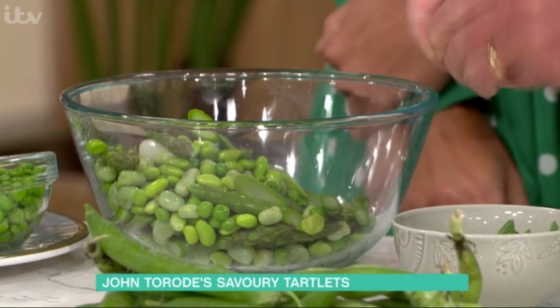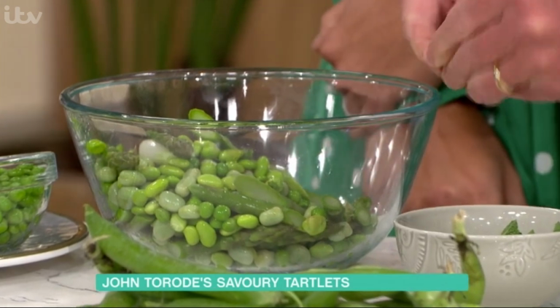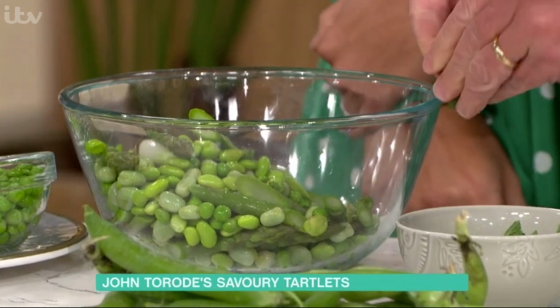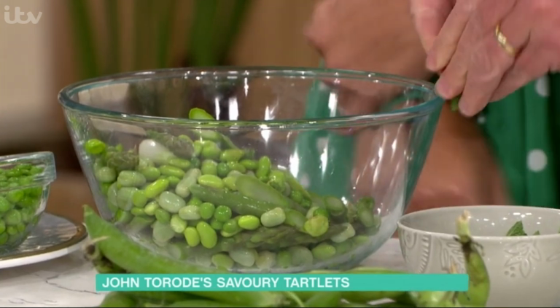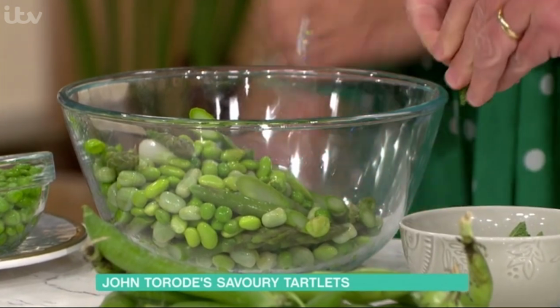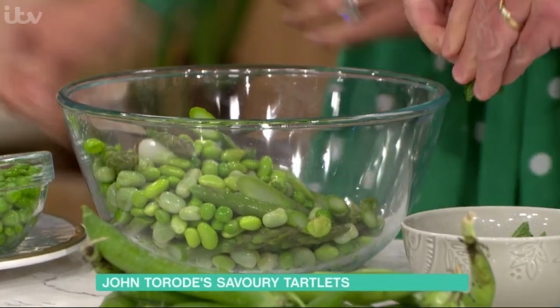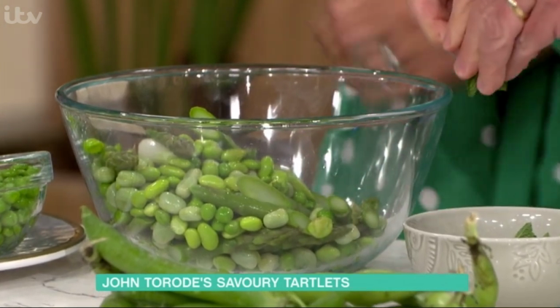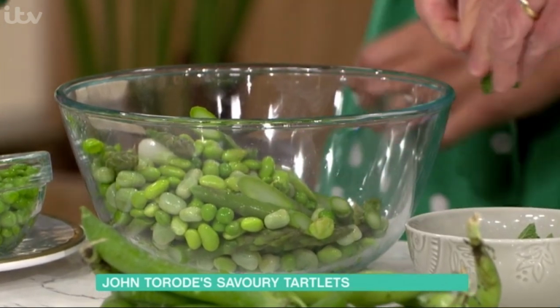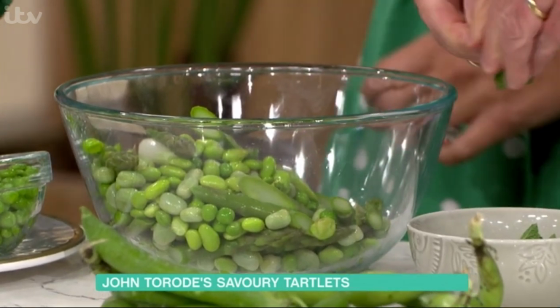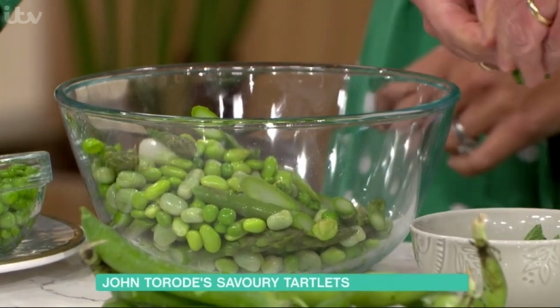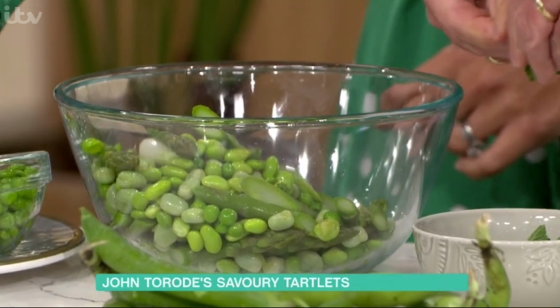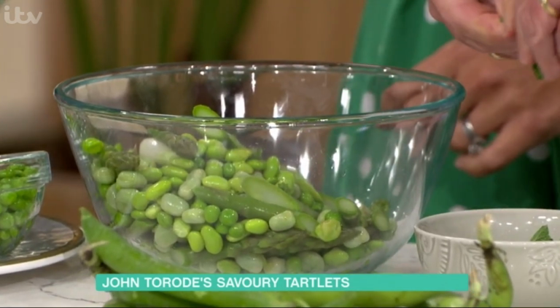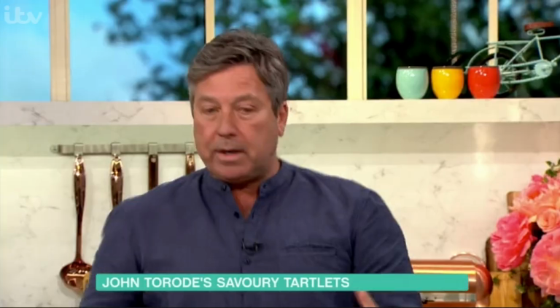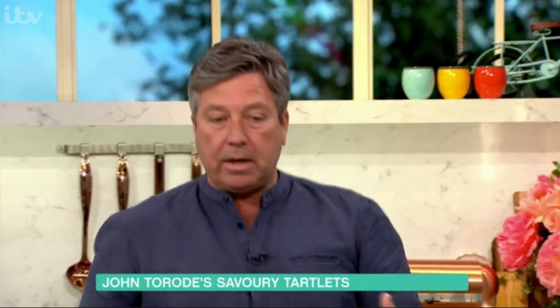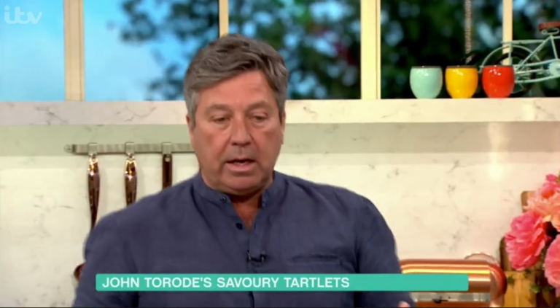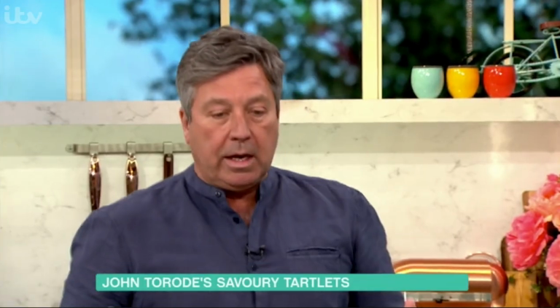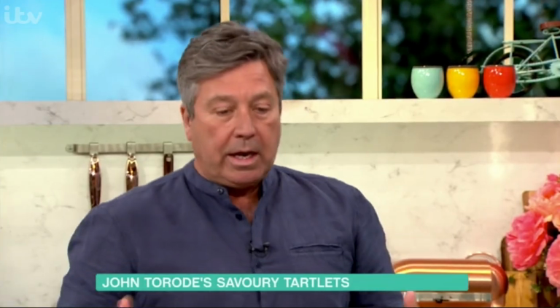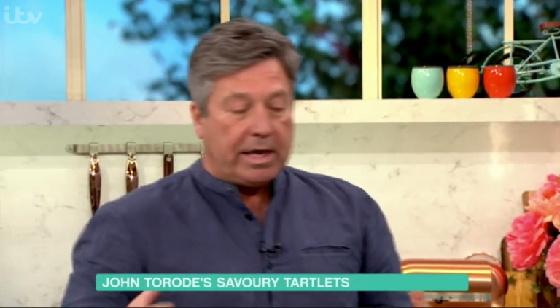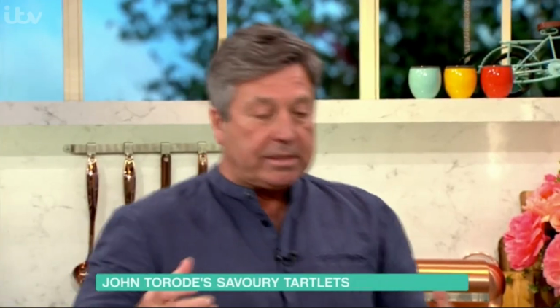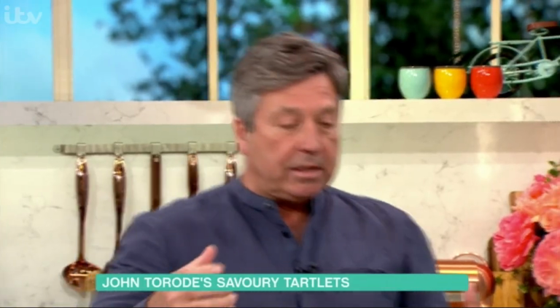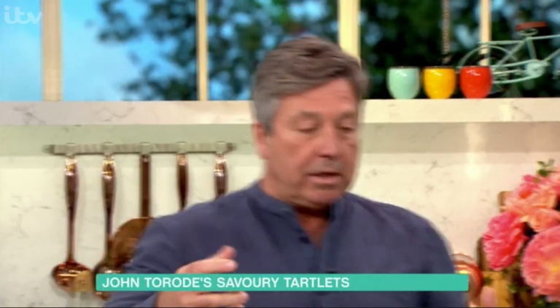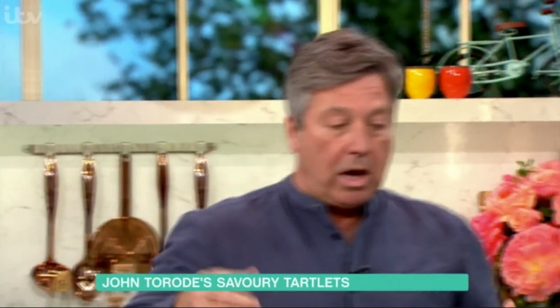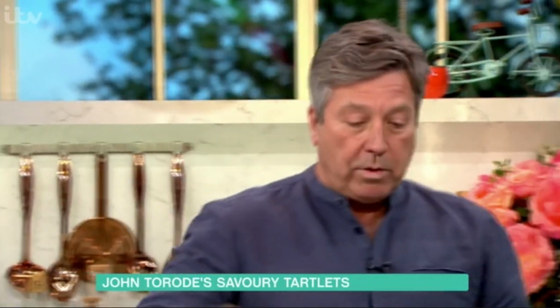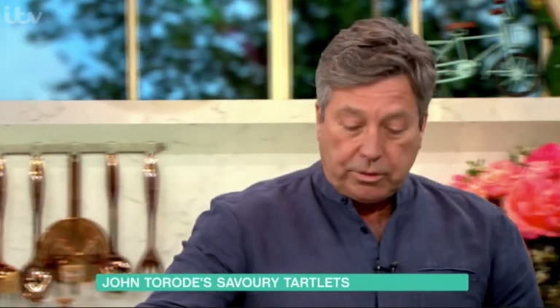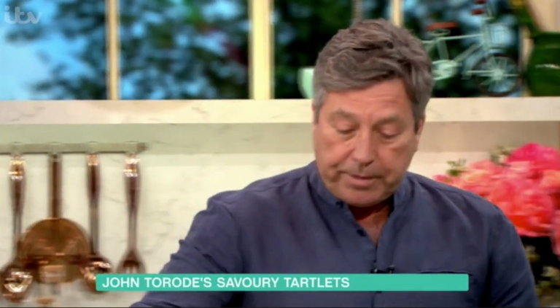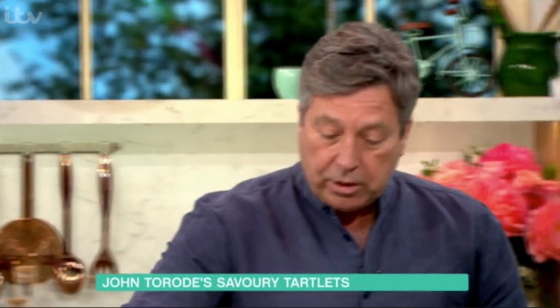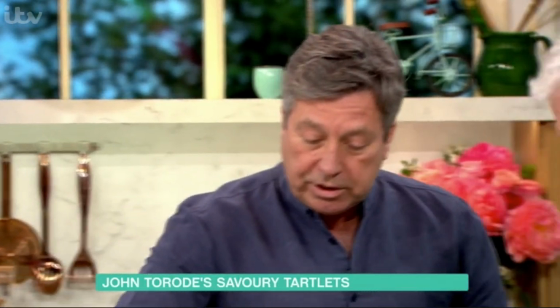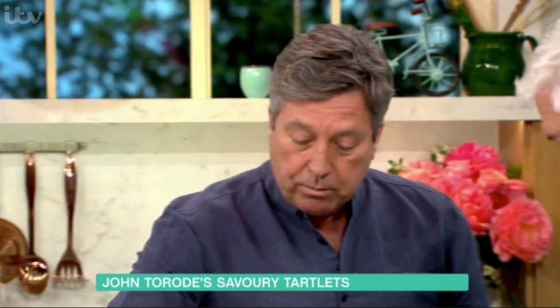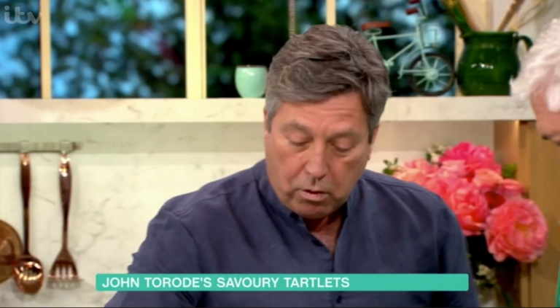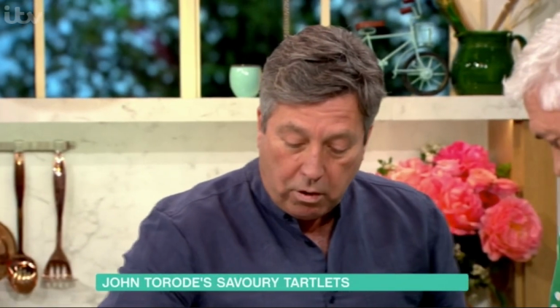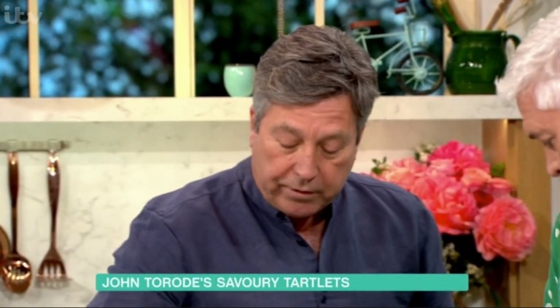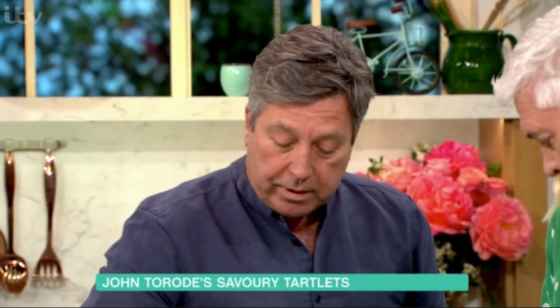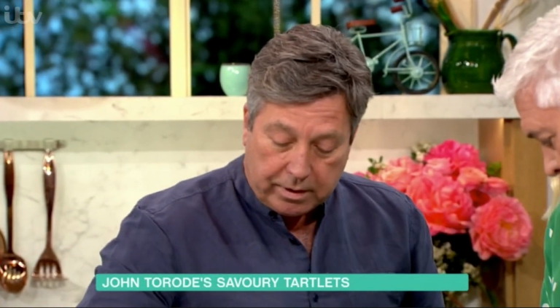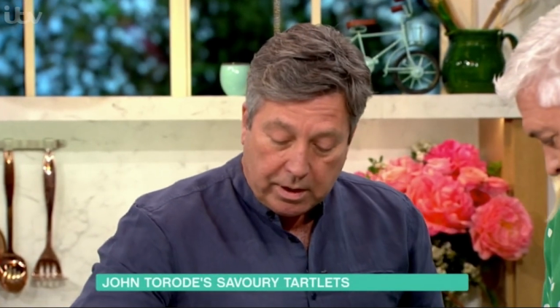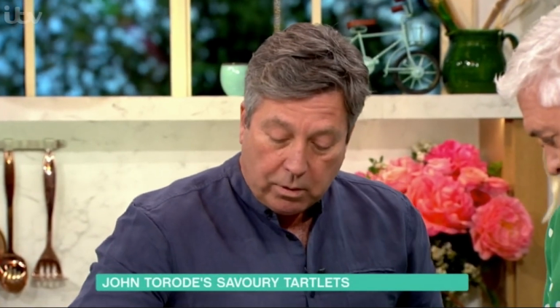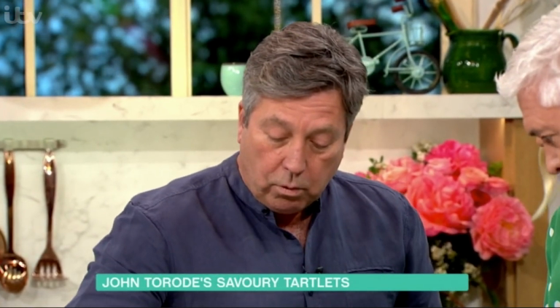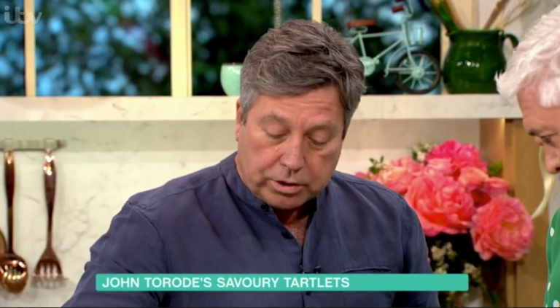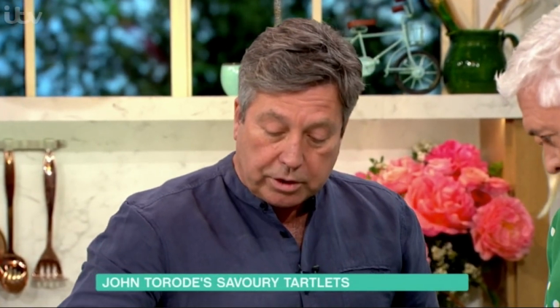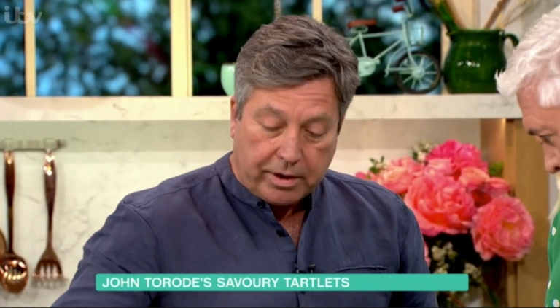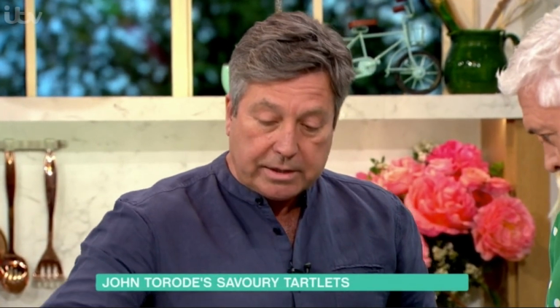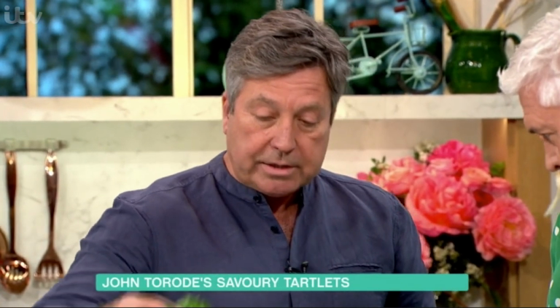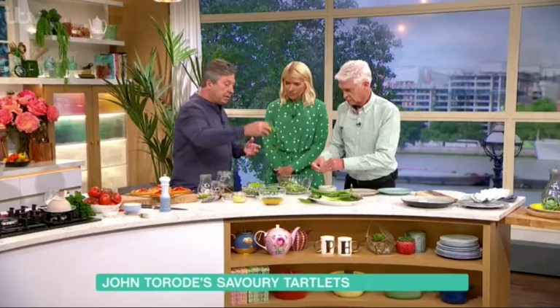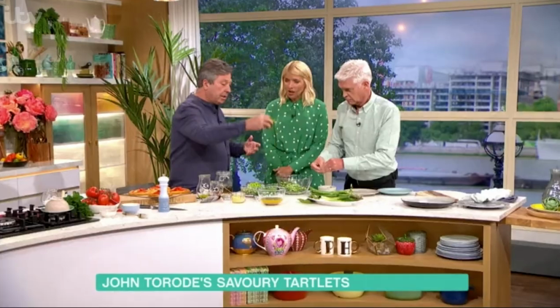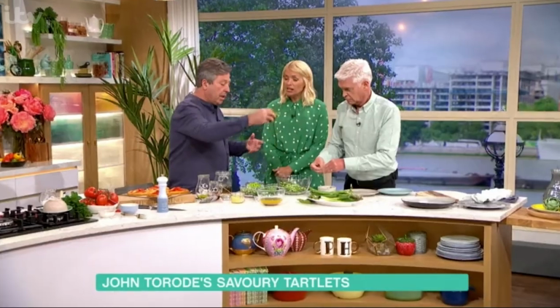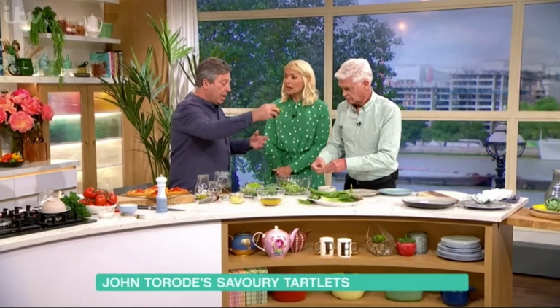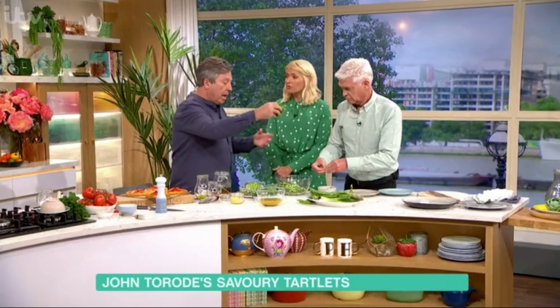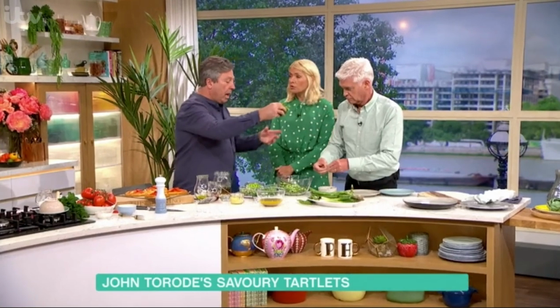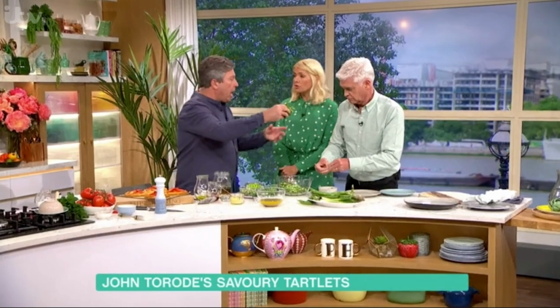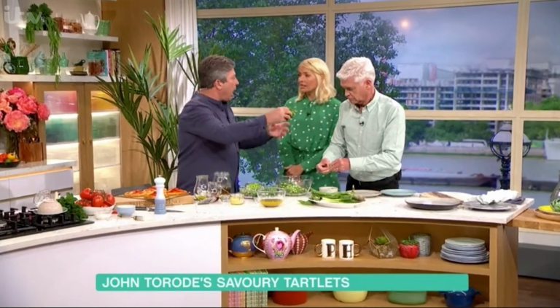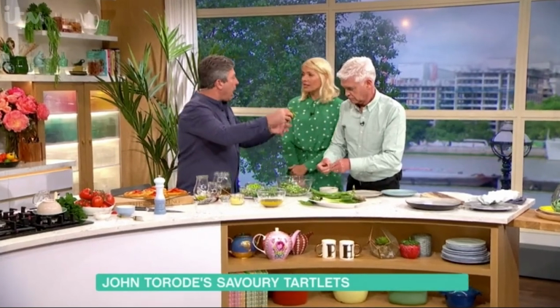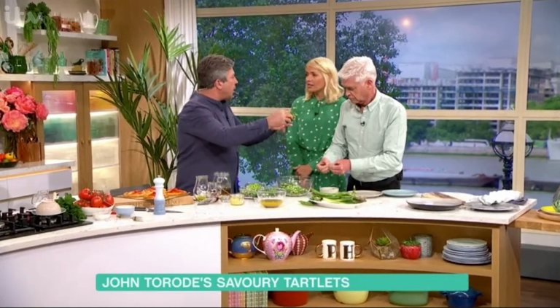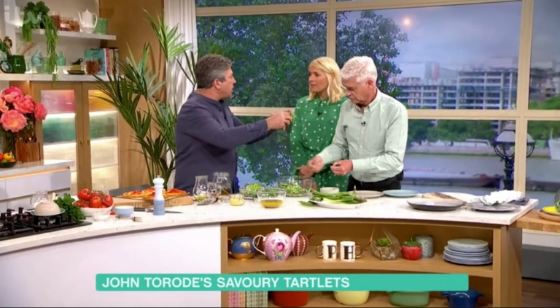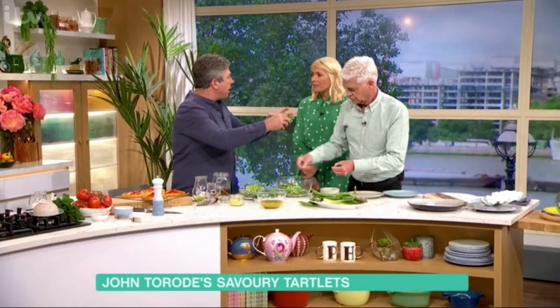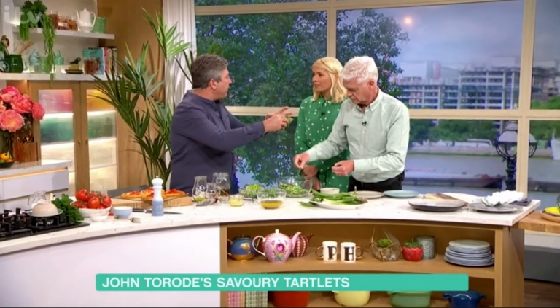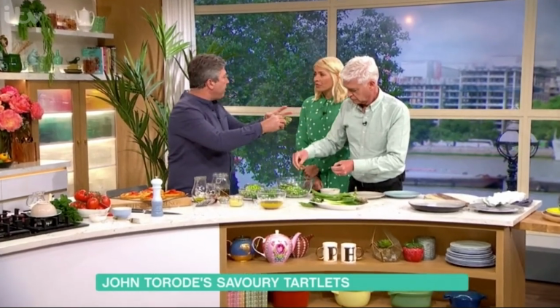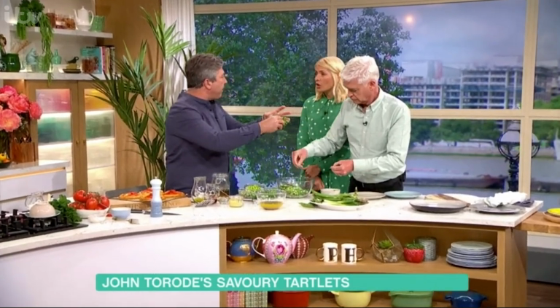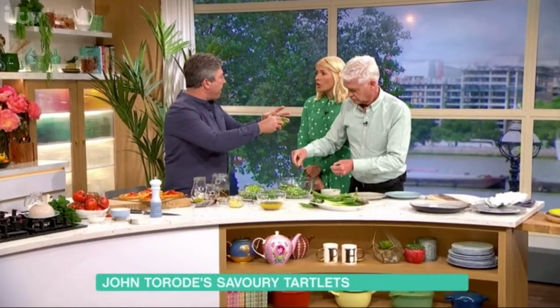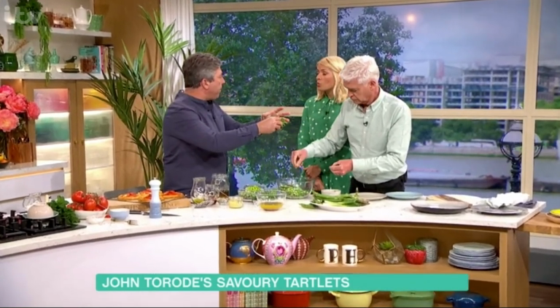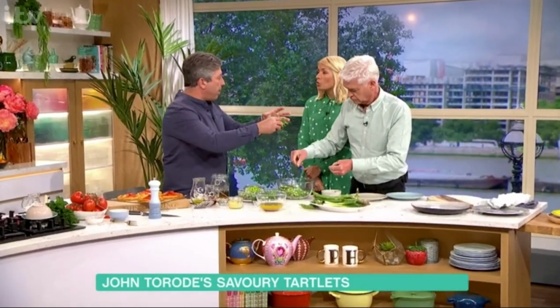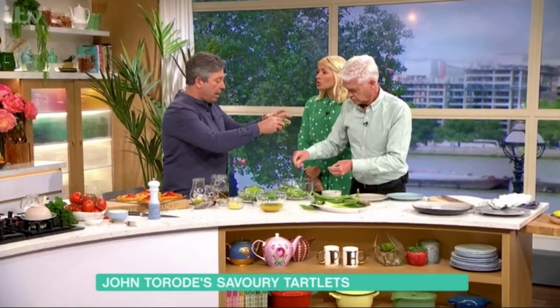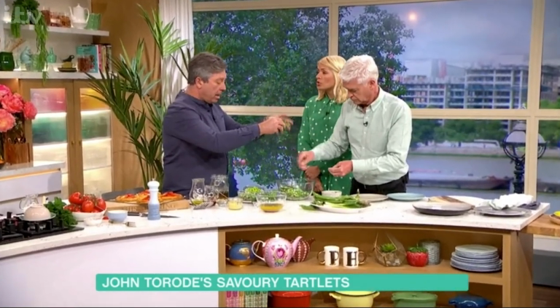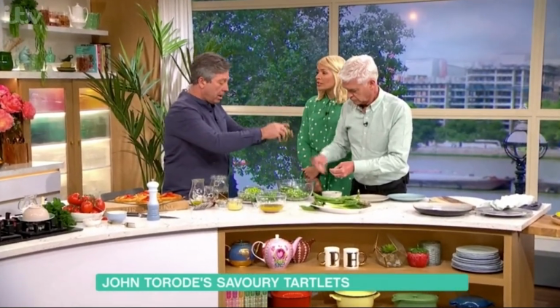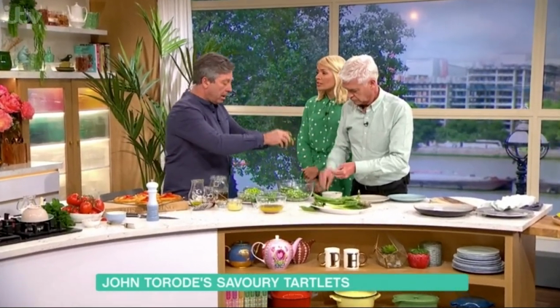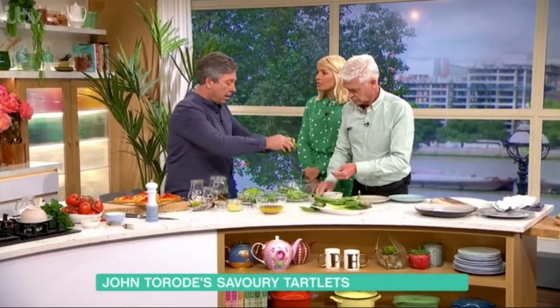My favorite thing at the moment is watercress — we should be using more of it. I love watercress. It's lovely and peppery. Great for soup too.